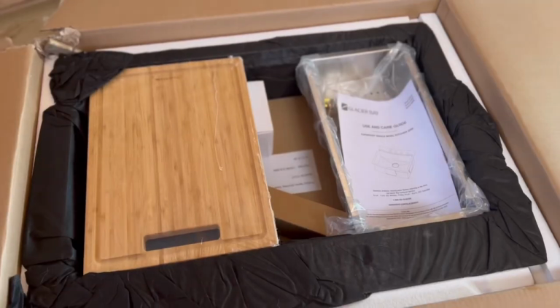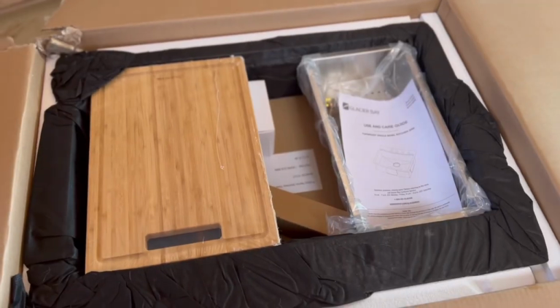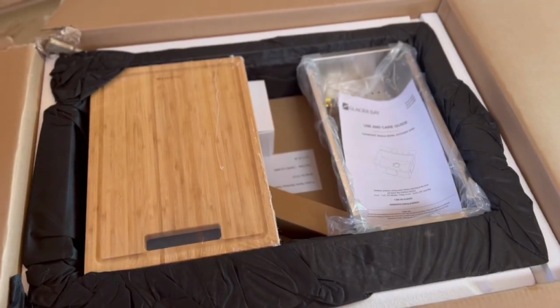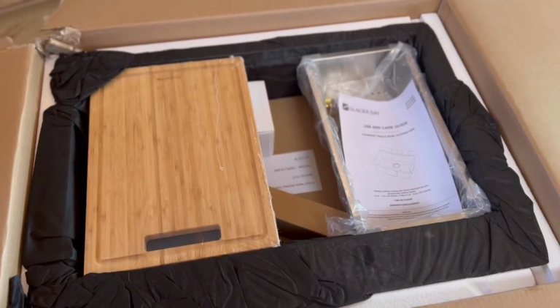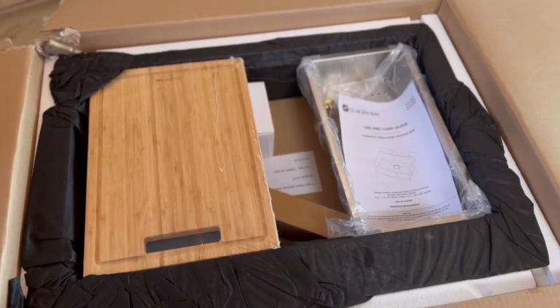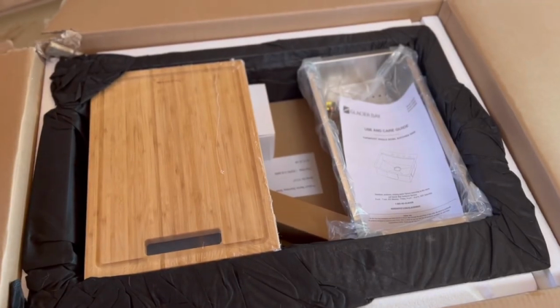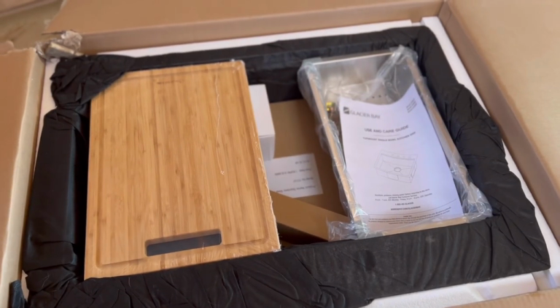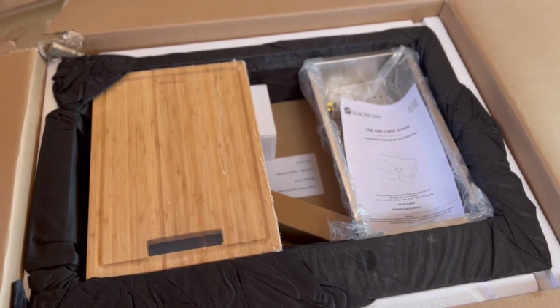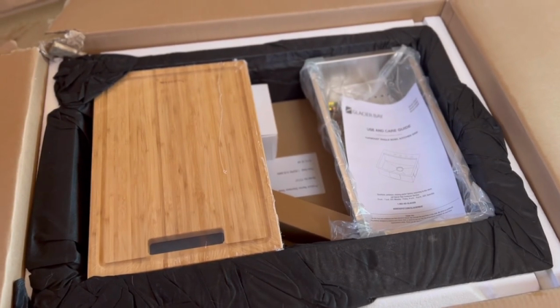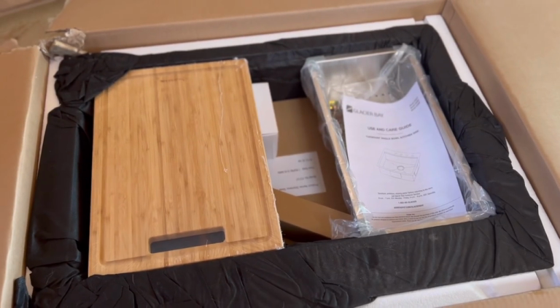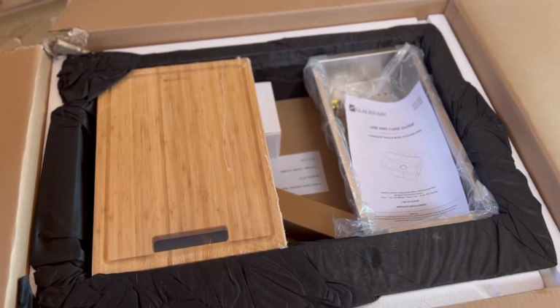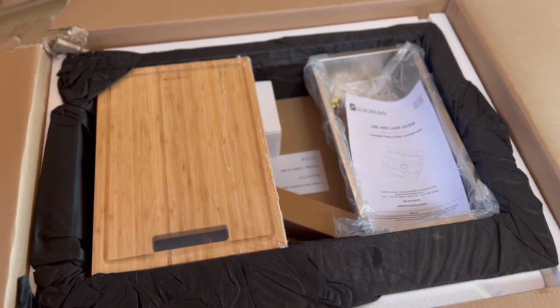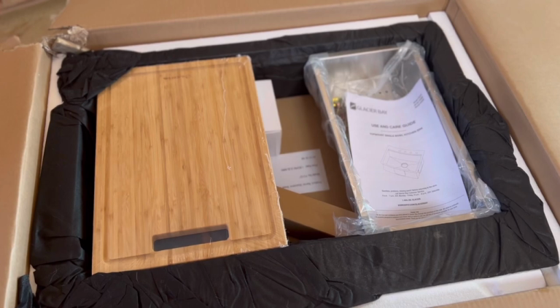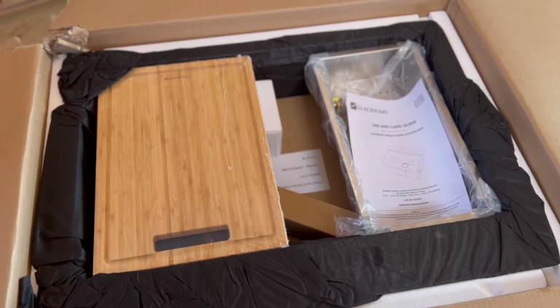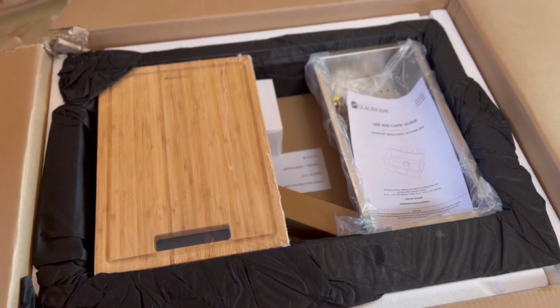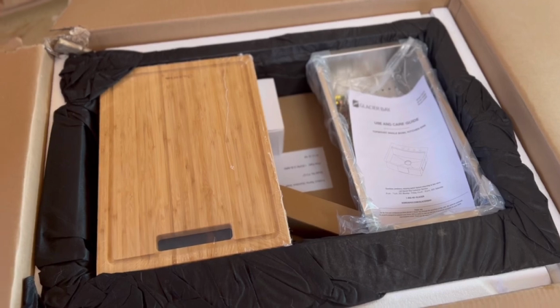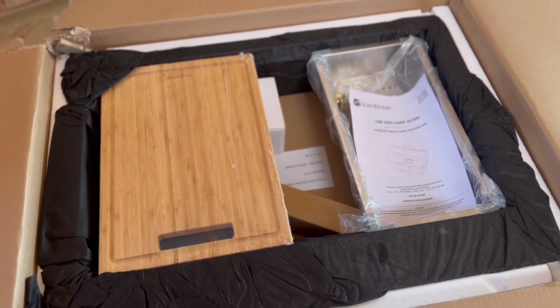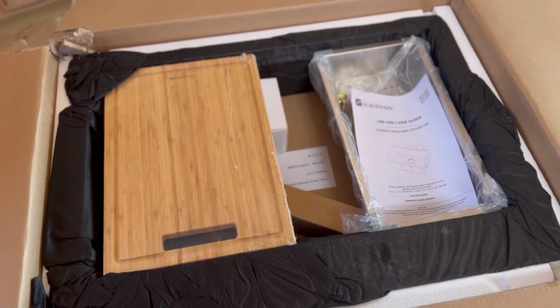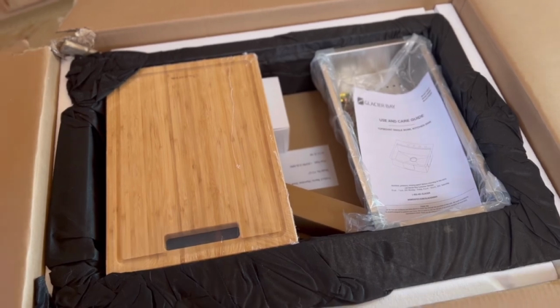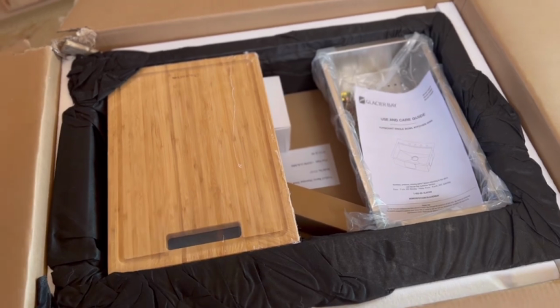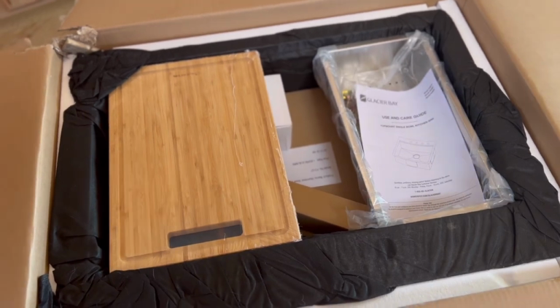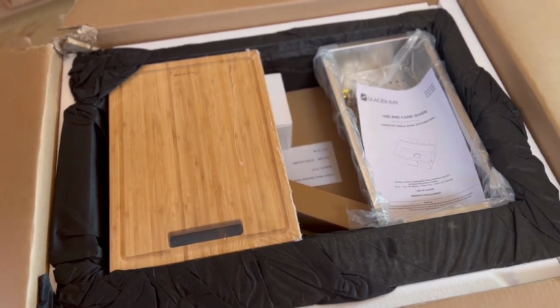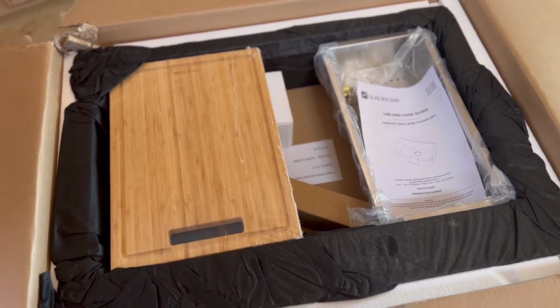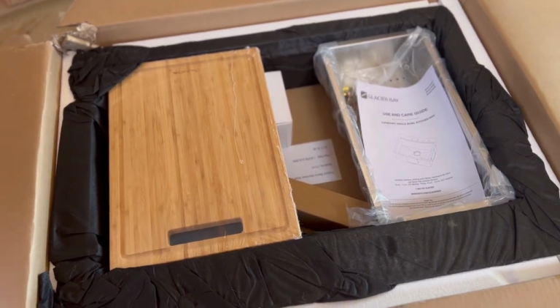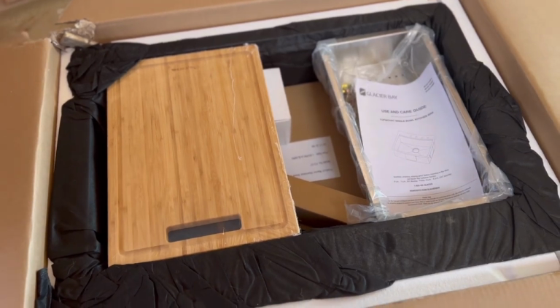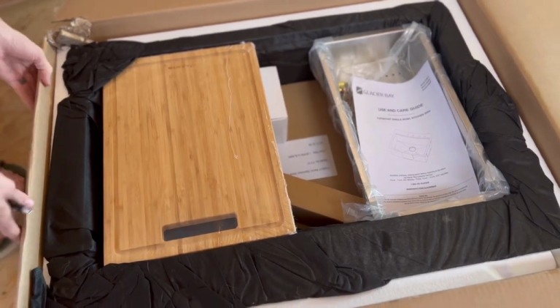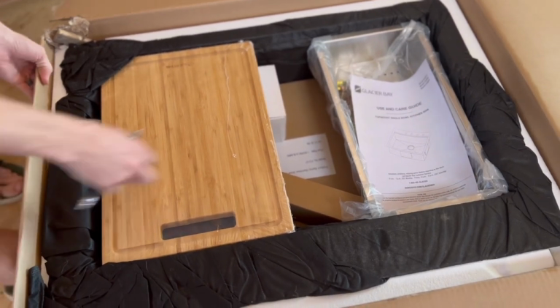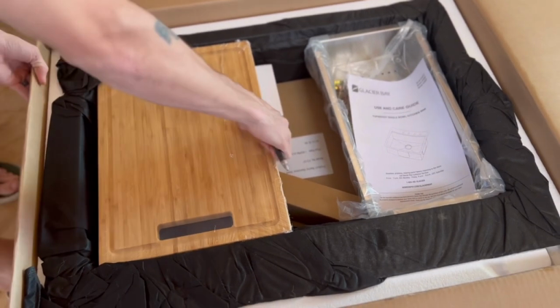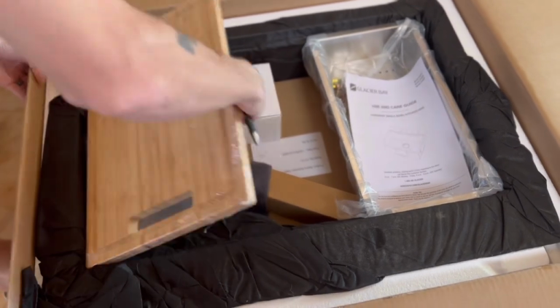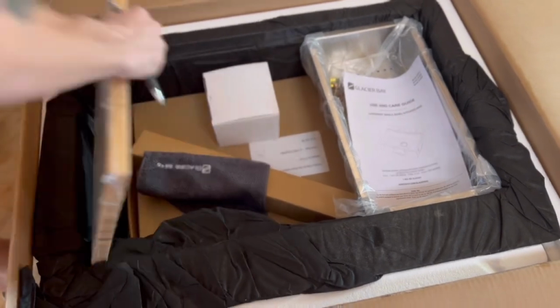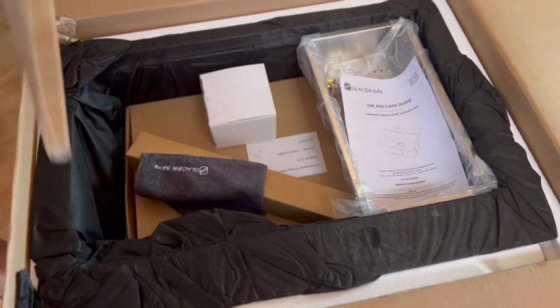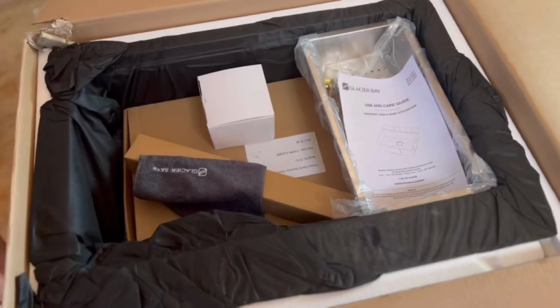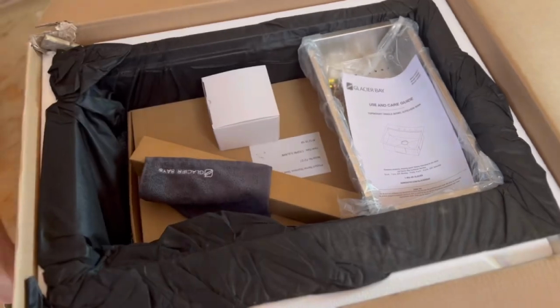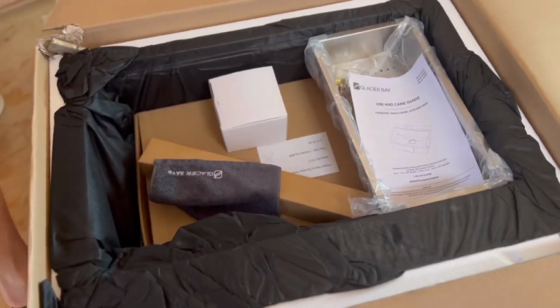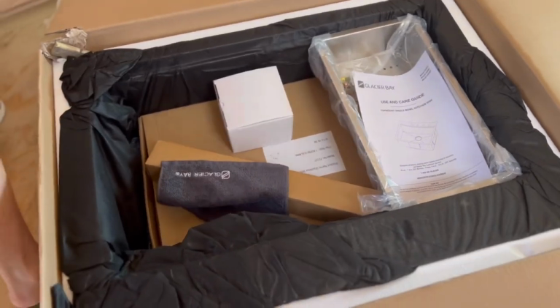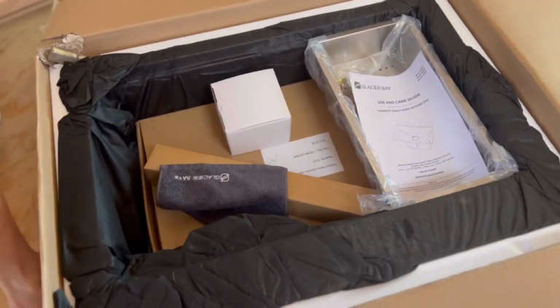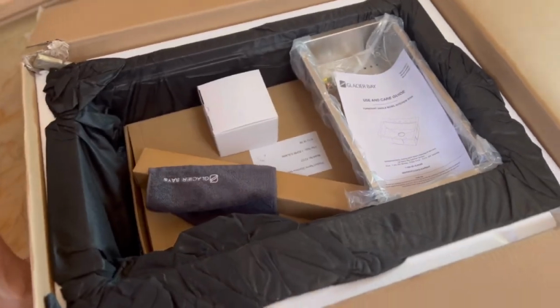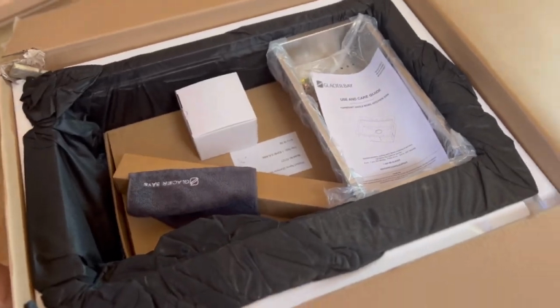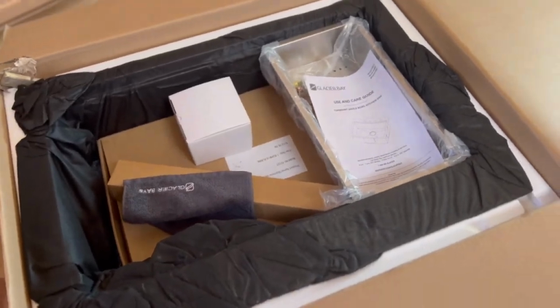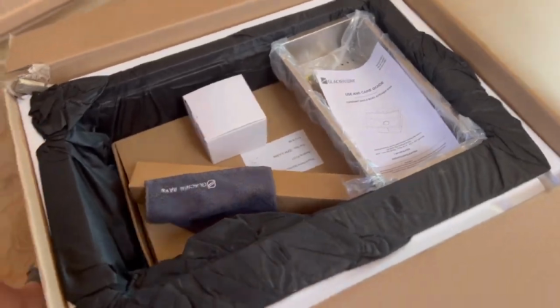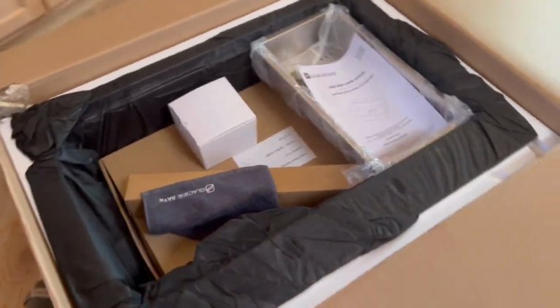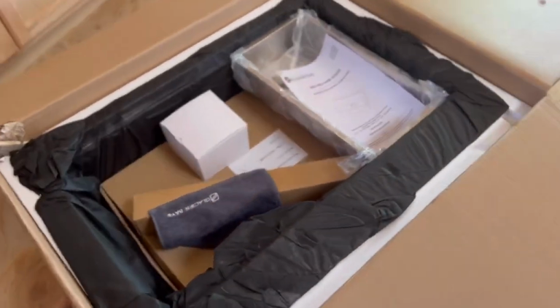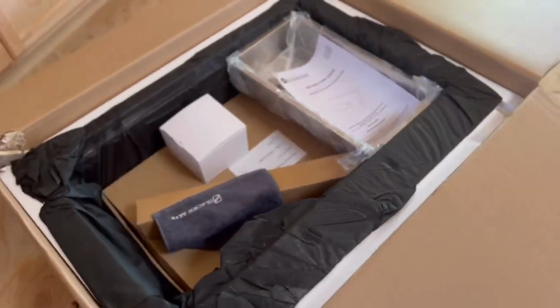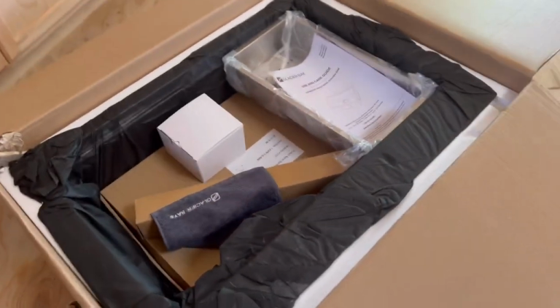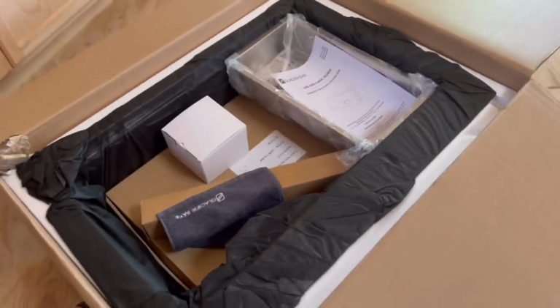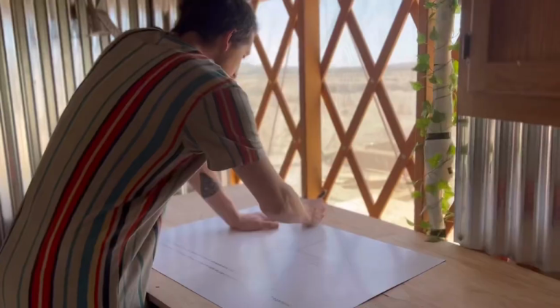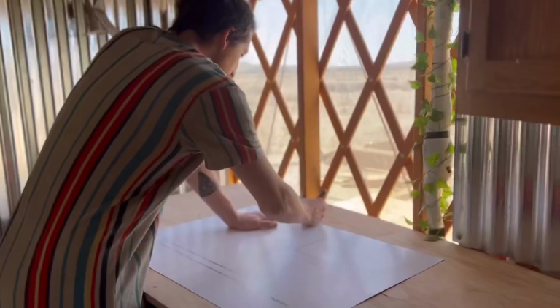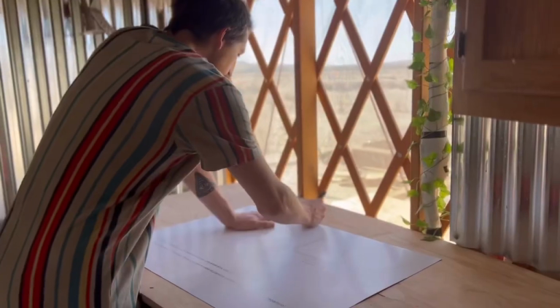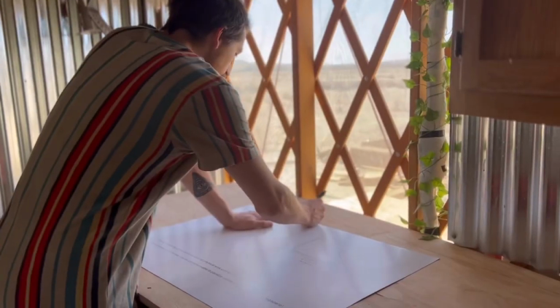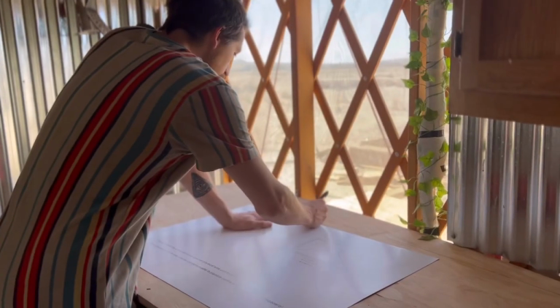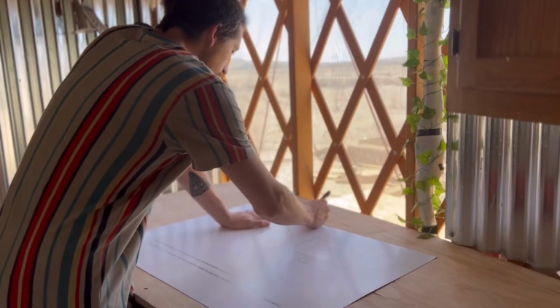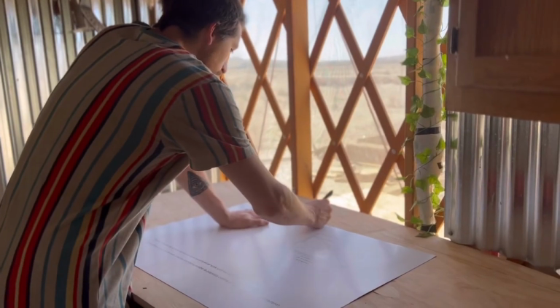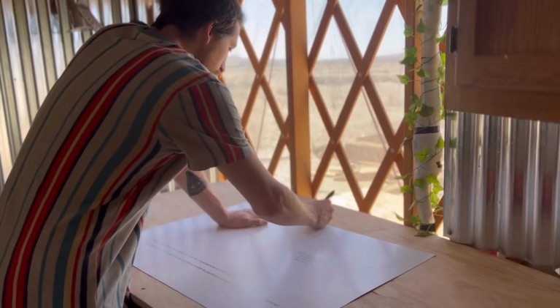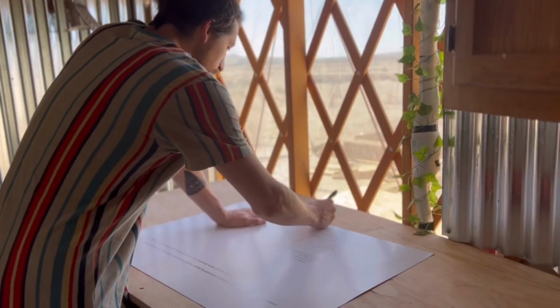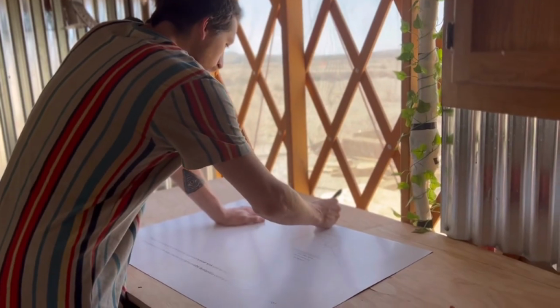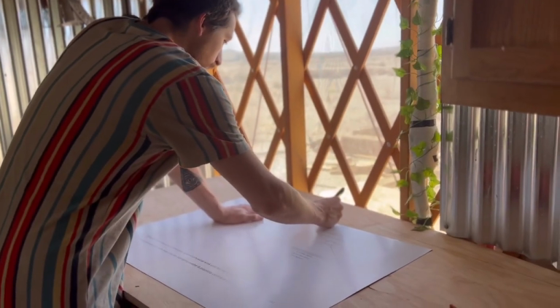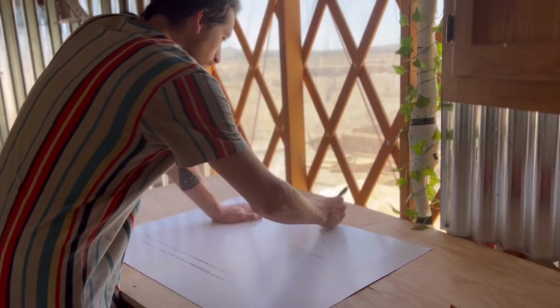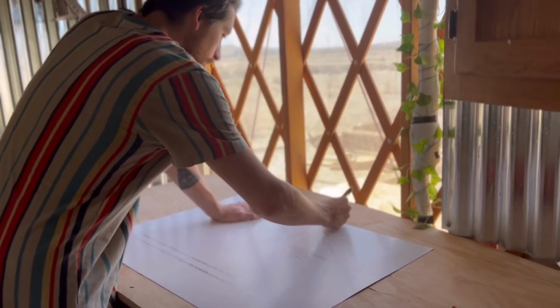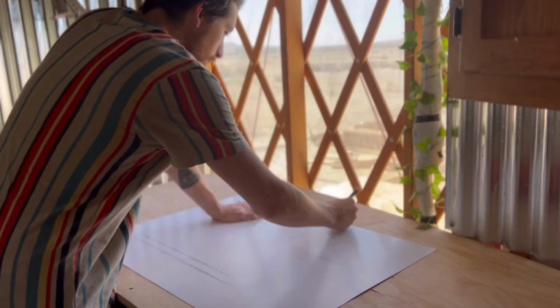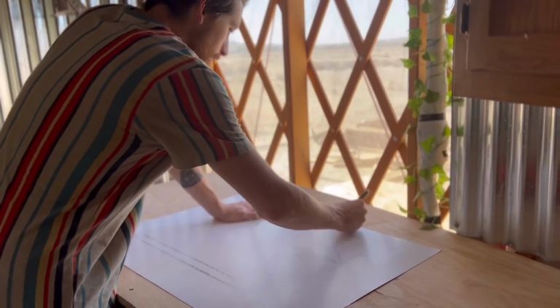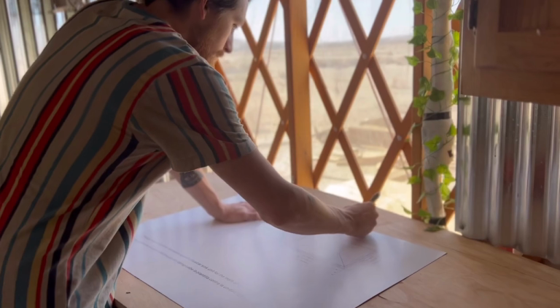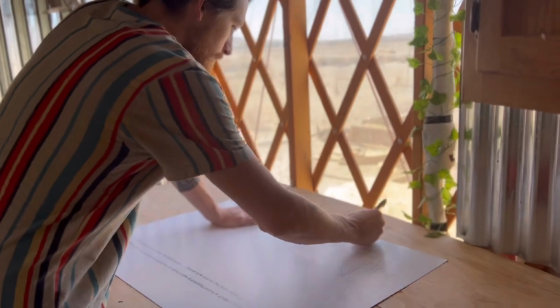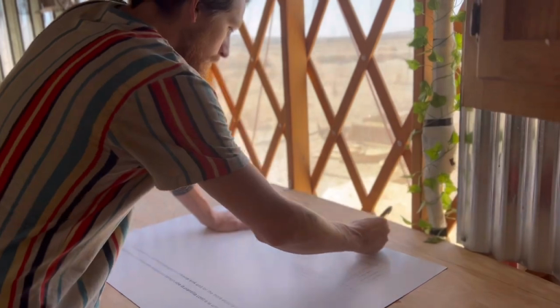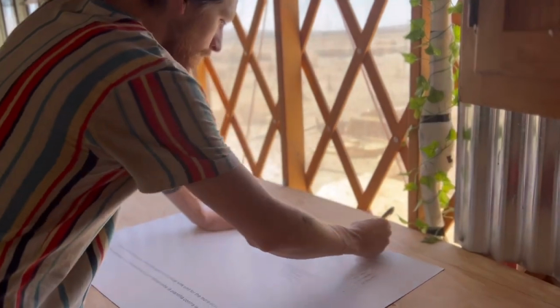What is up guys, and welcome back to another episode of Trittany Adventures. This week we're doing our kitchen counters.